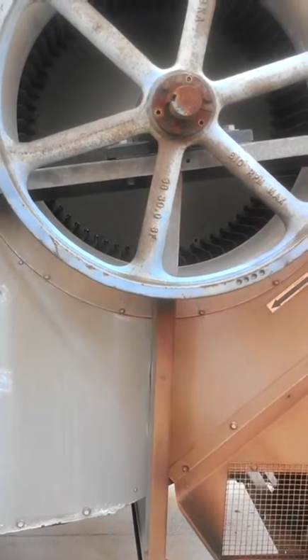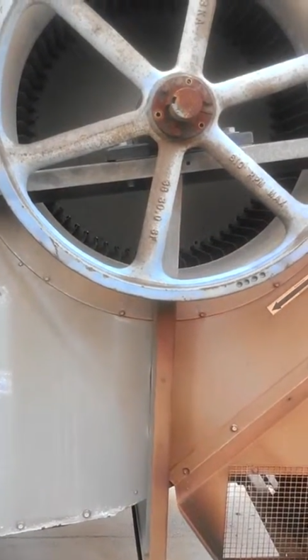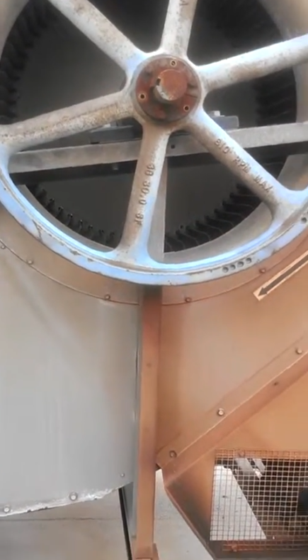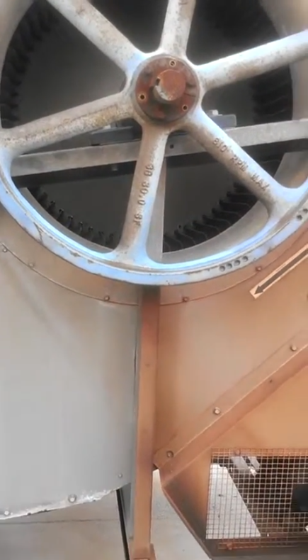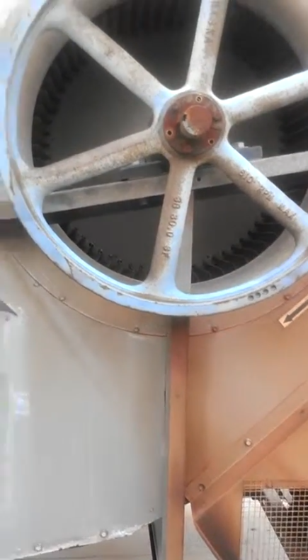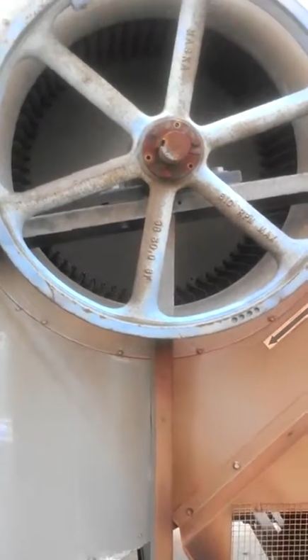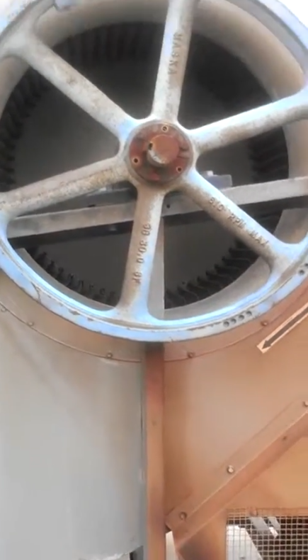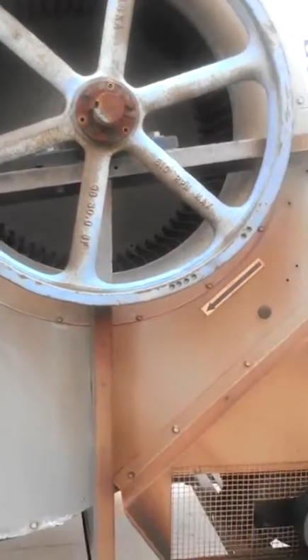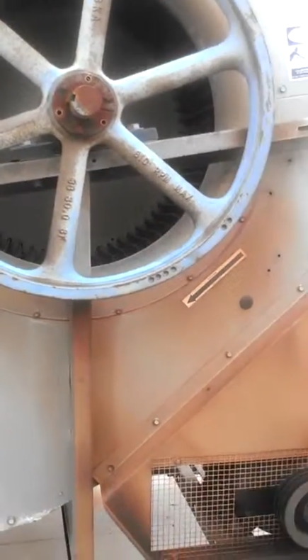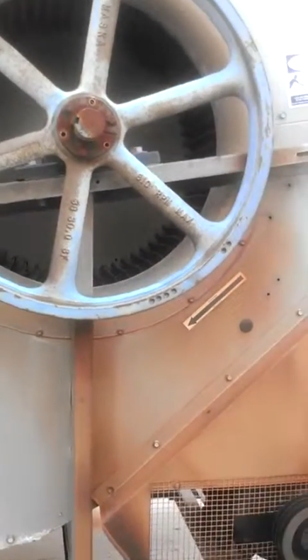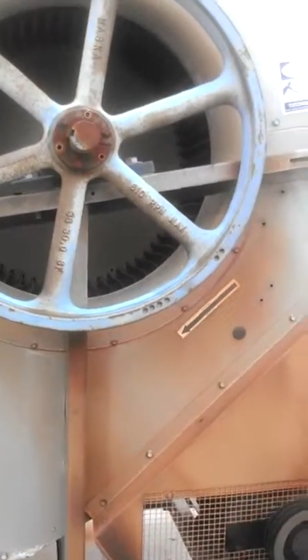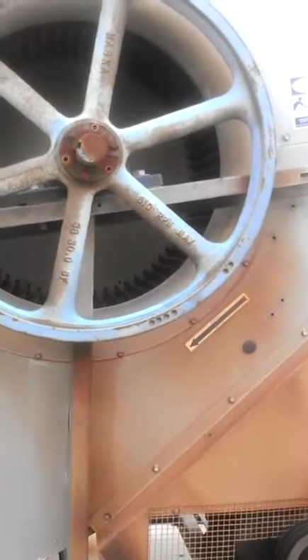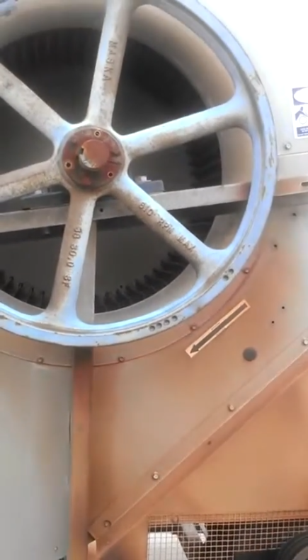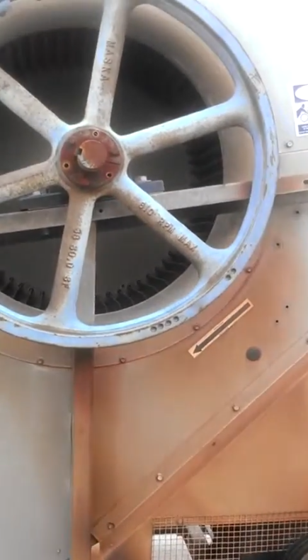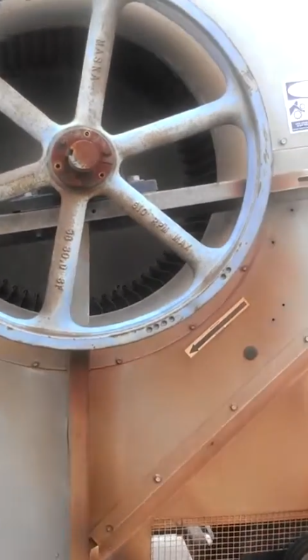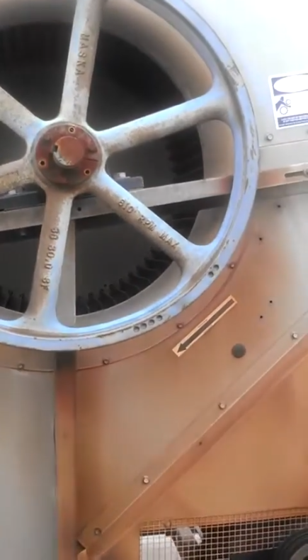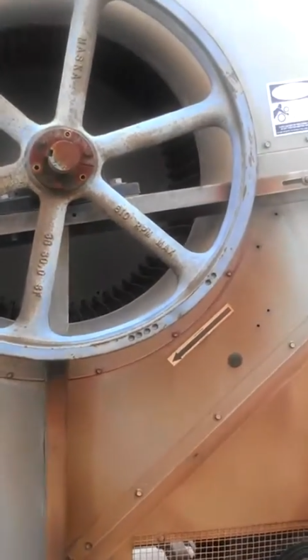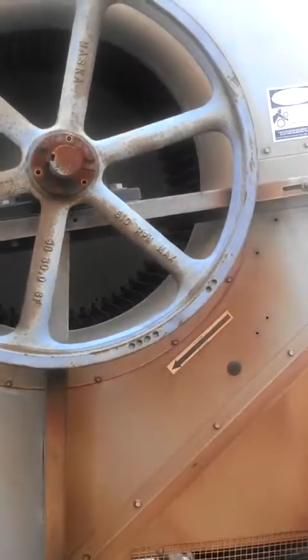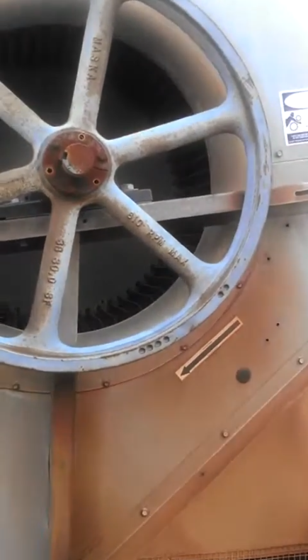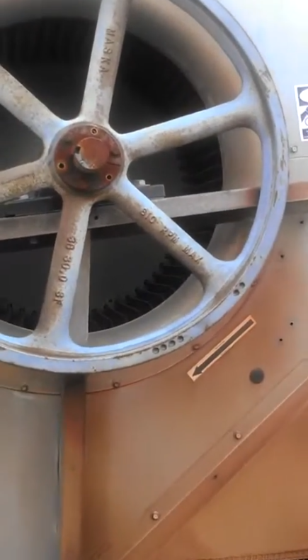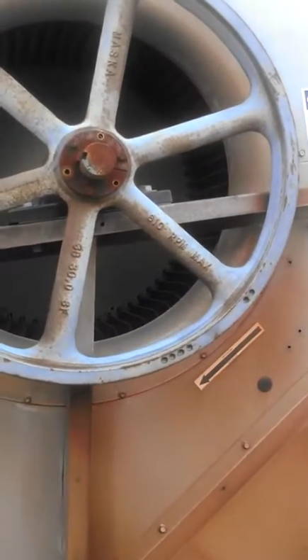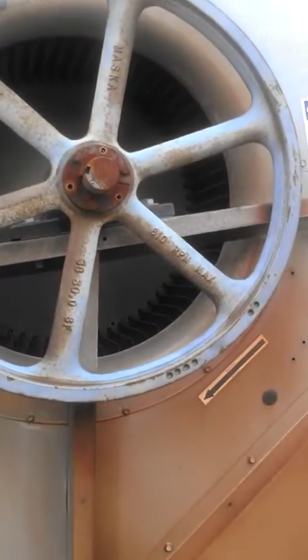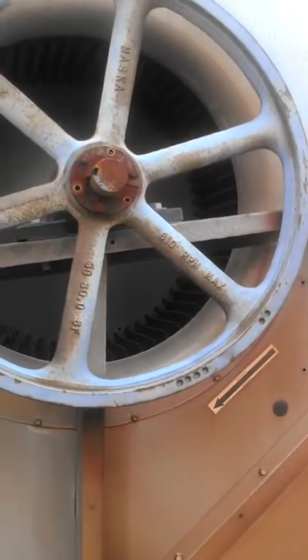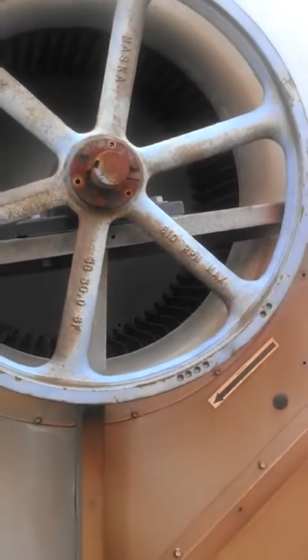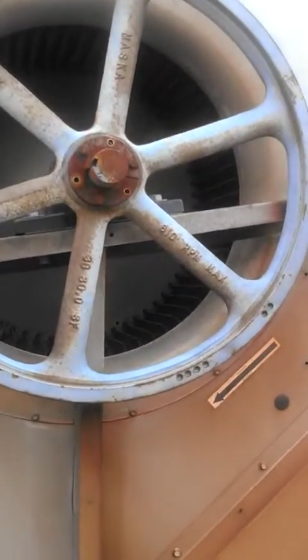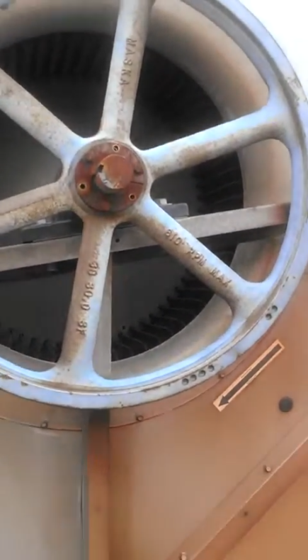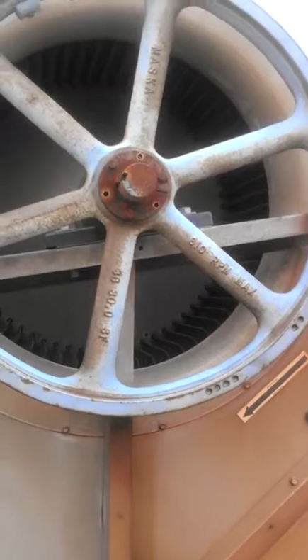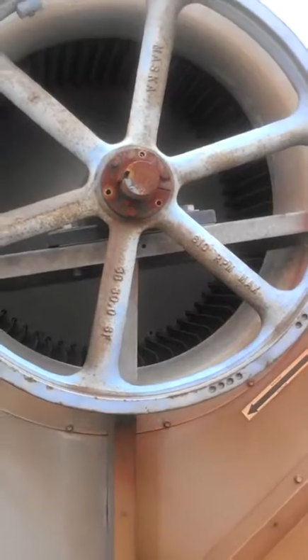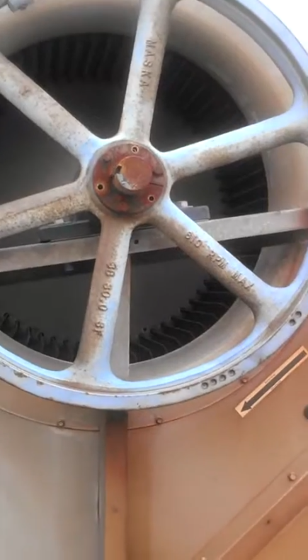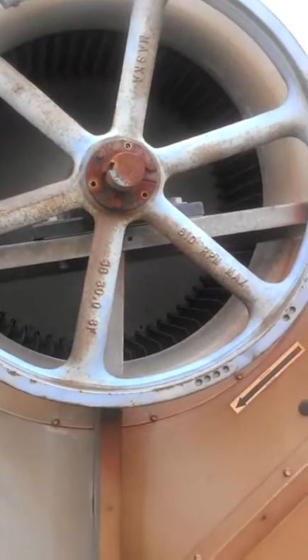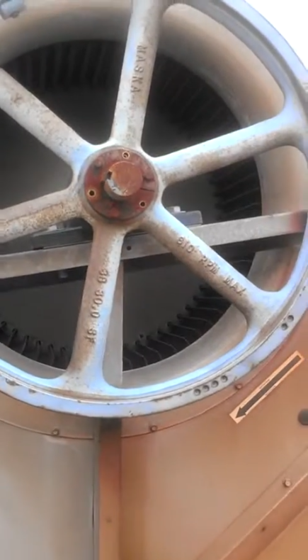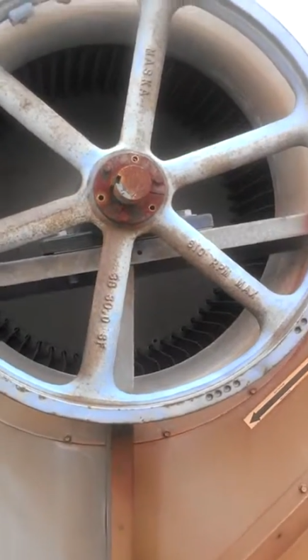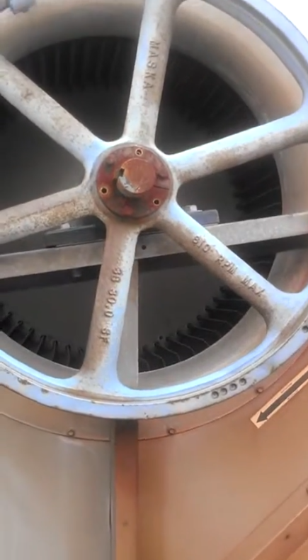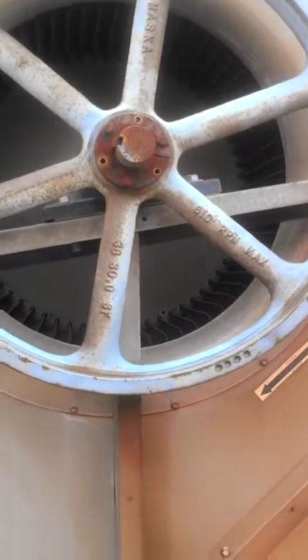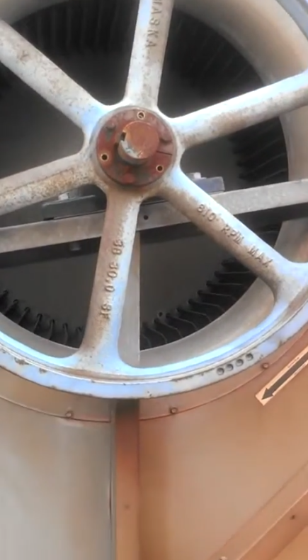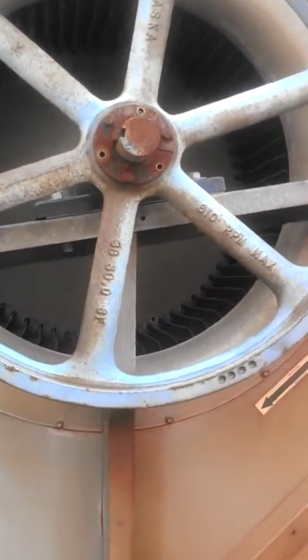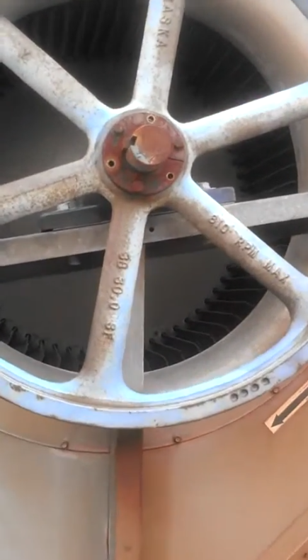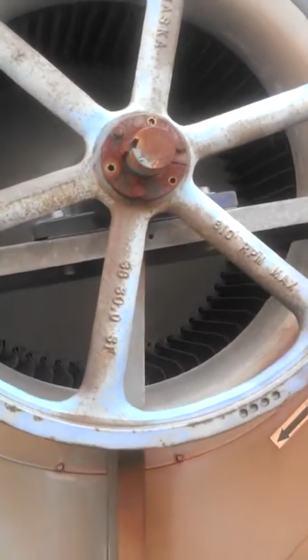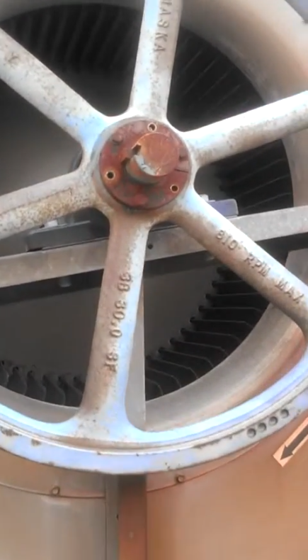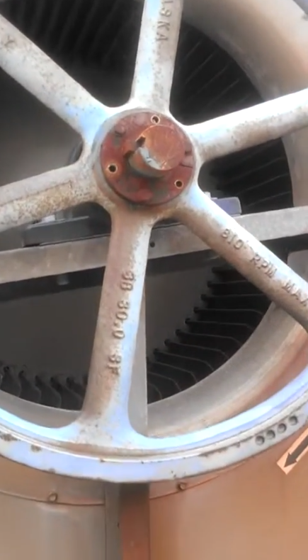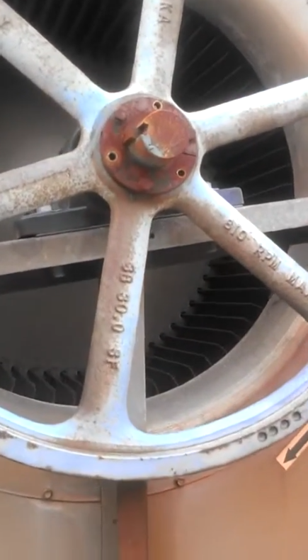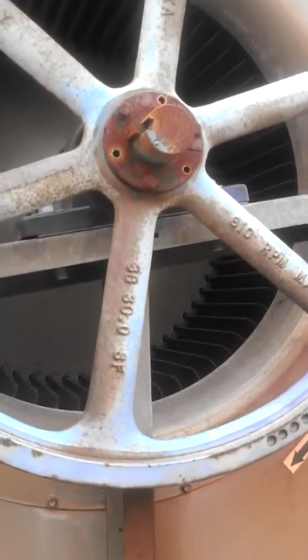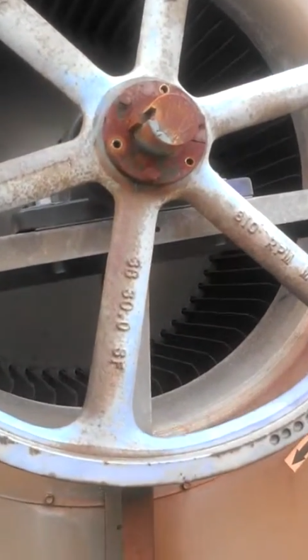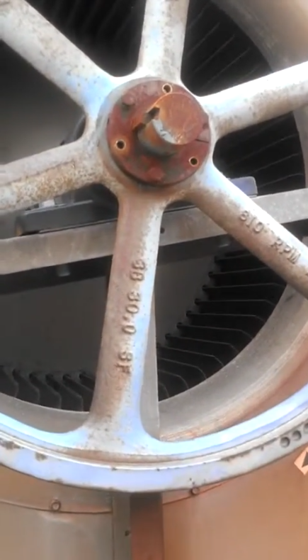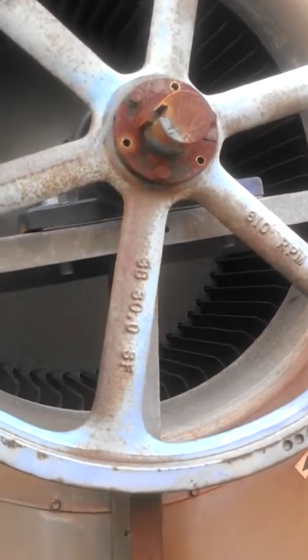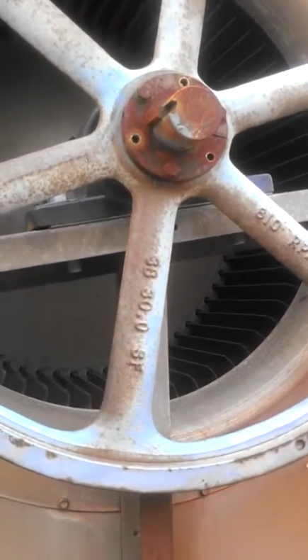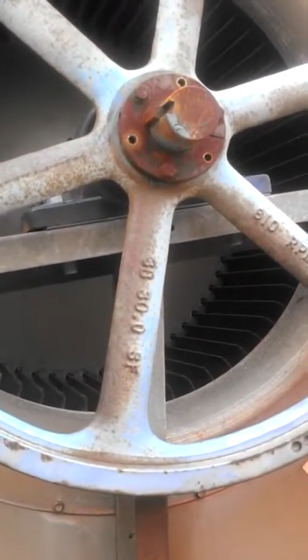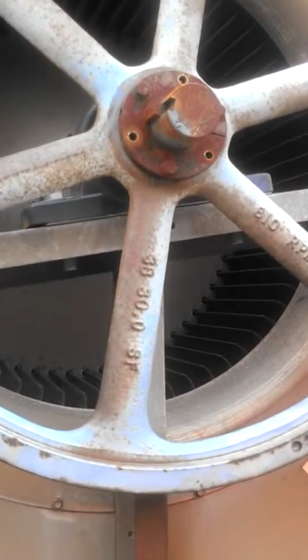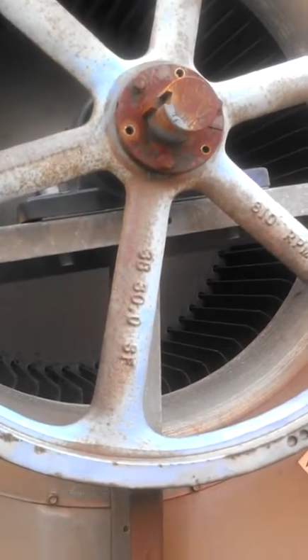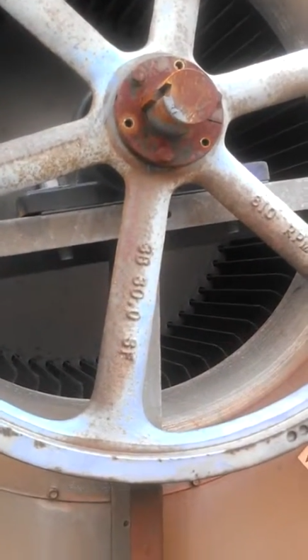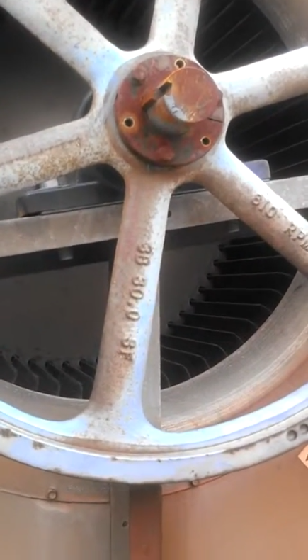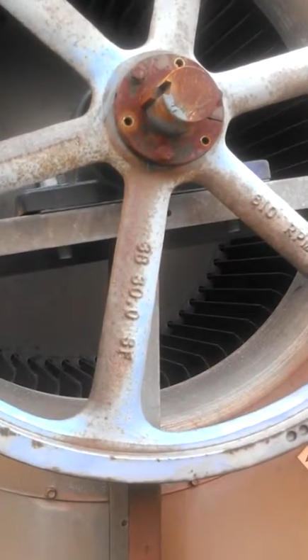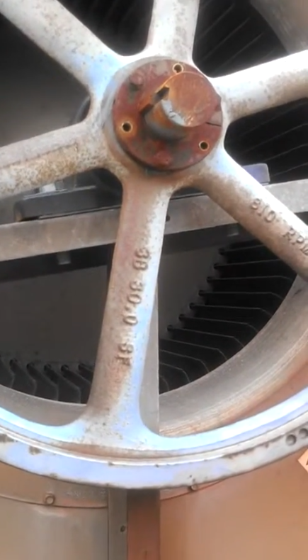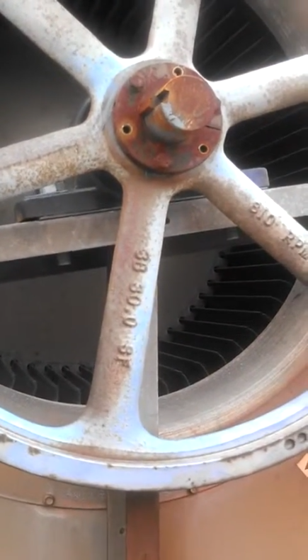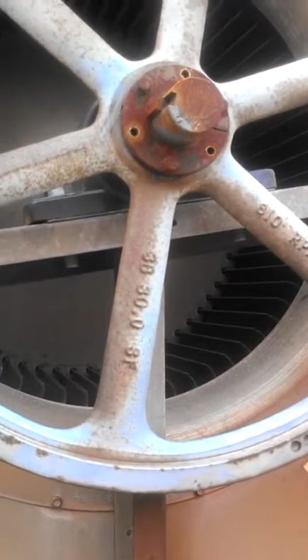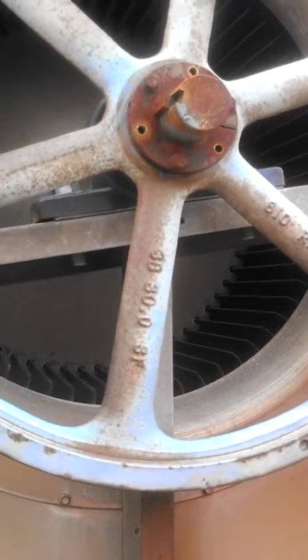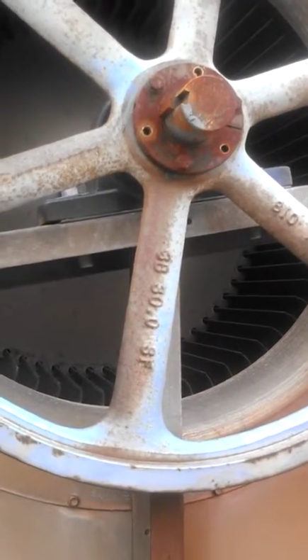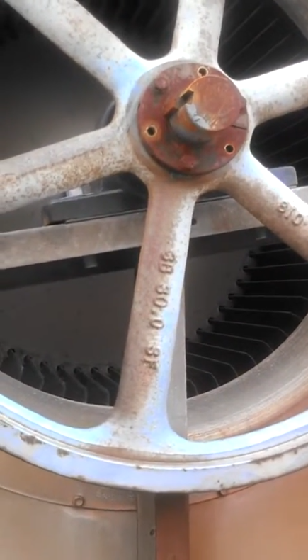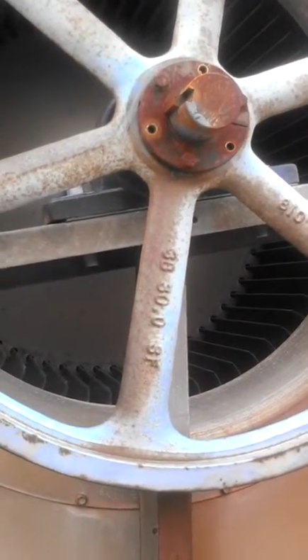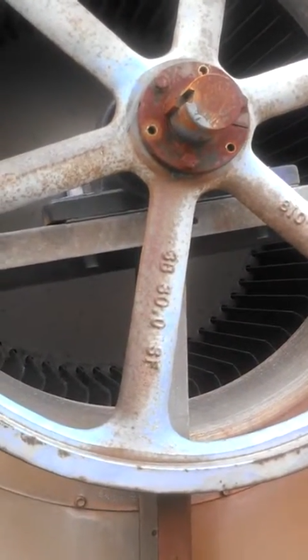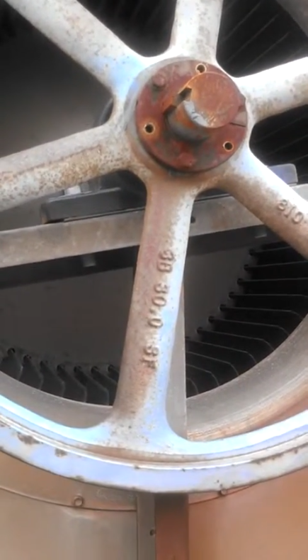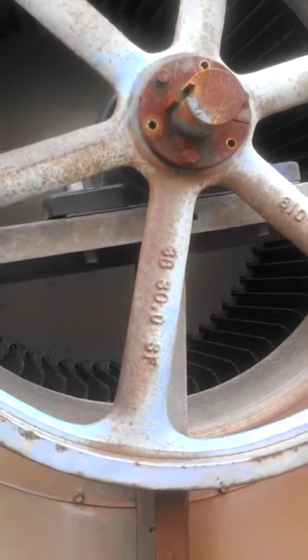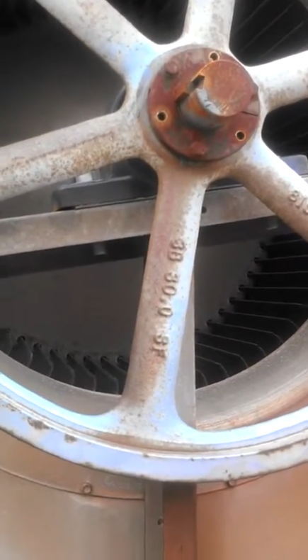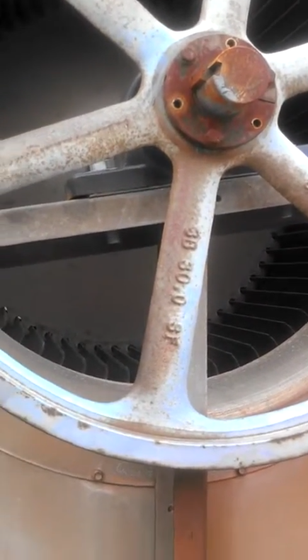This video clip is to show the example of the blower wheel and the noise that it's making.